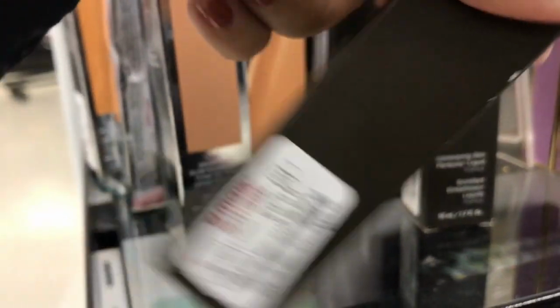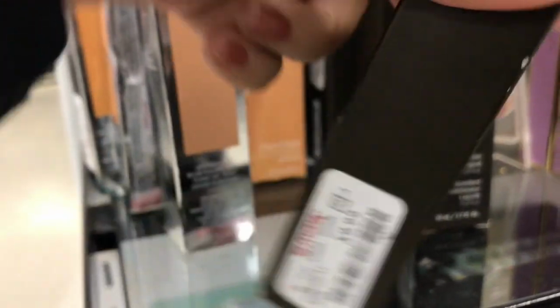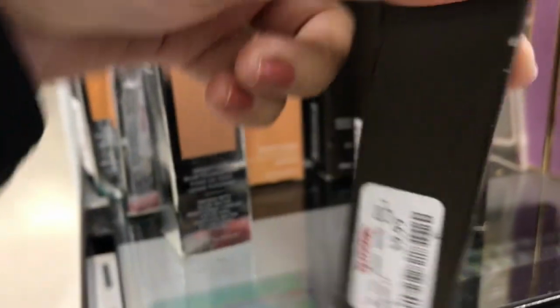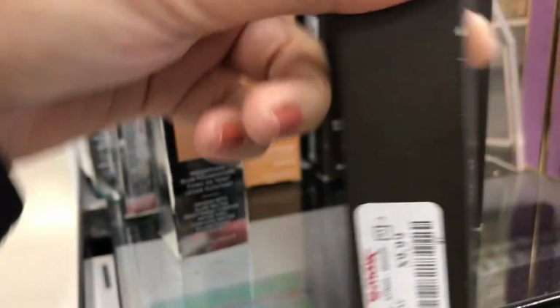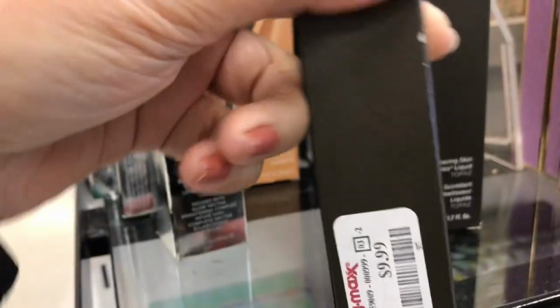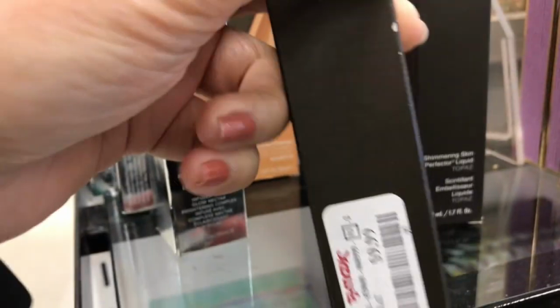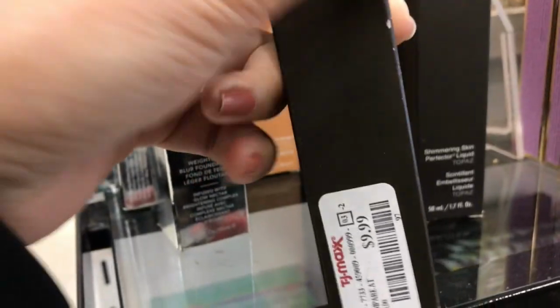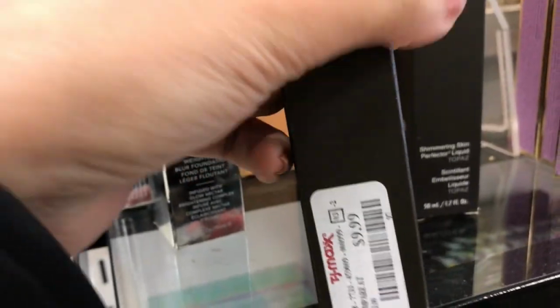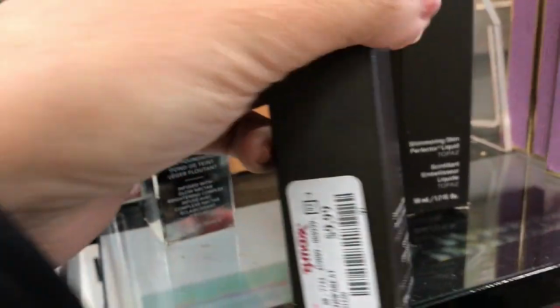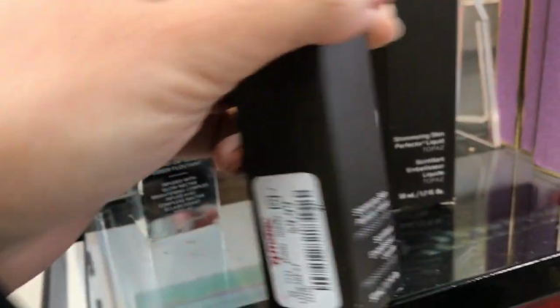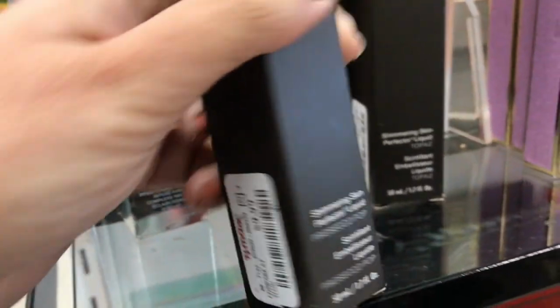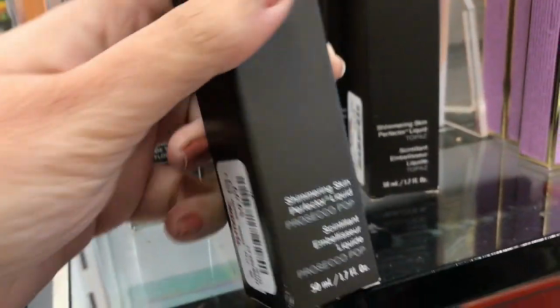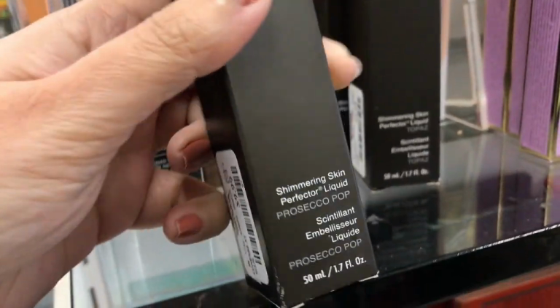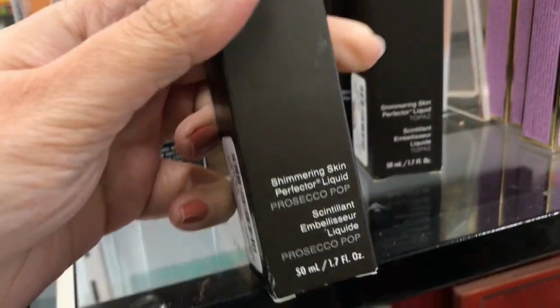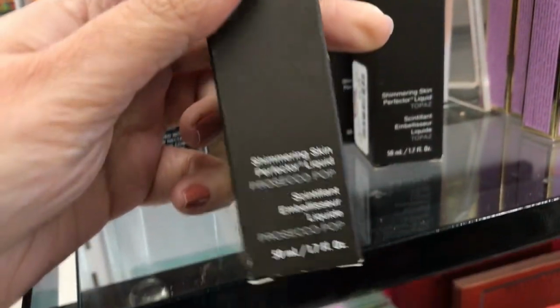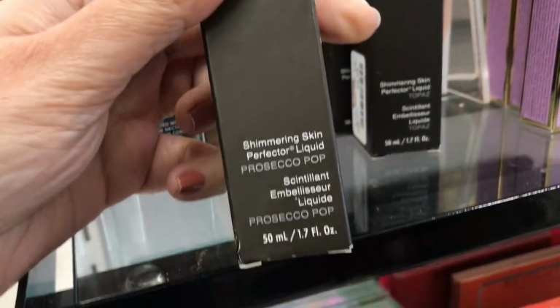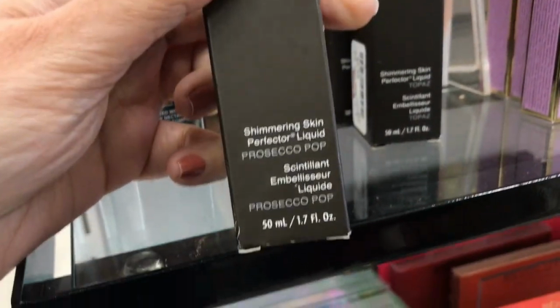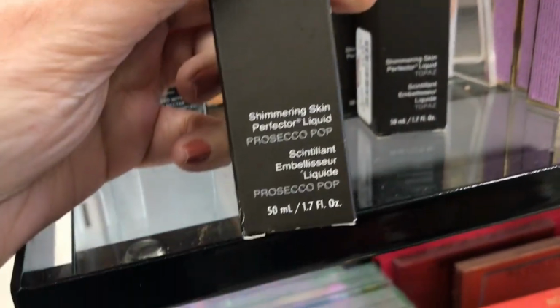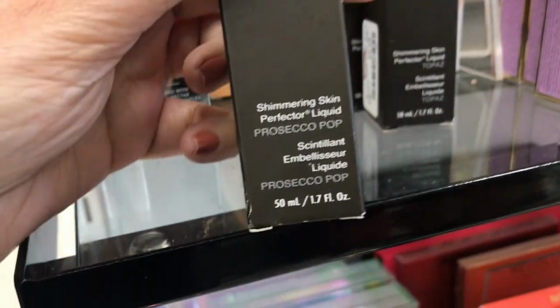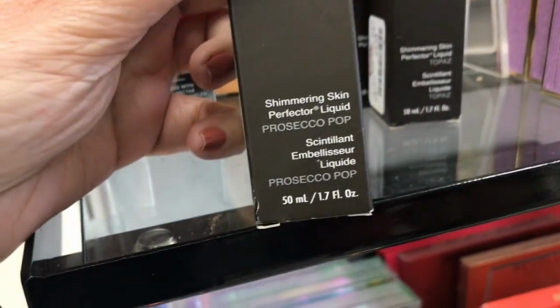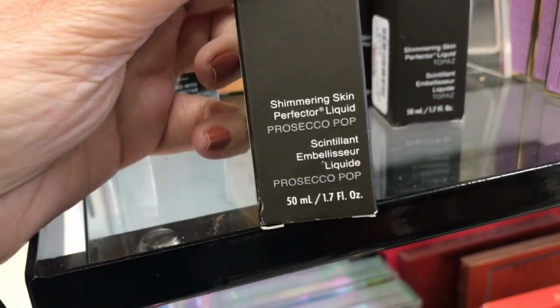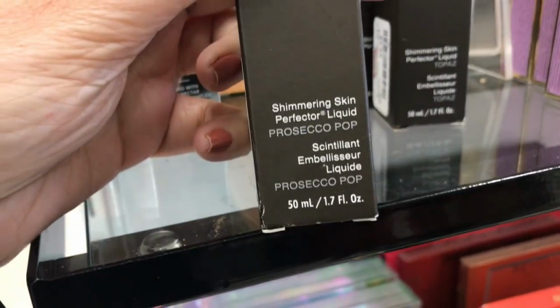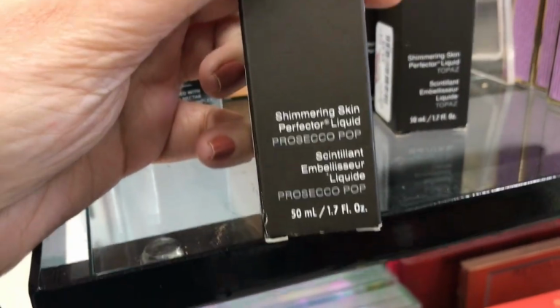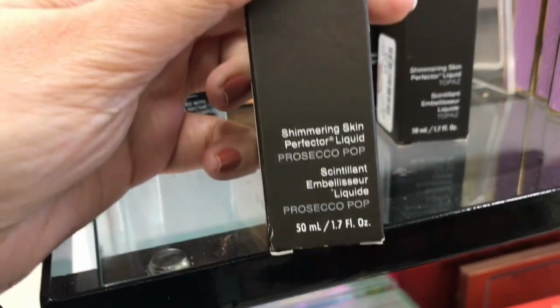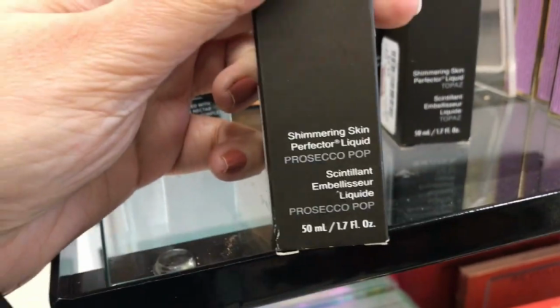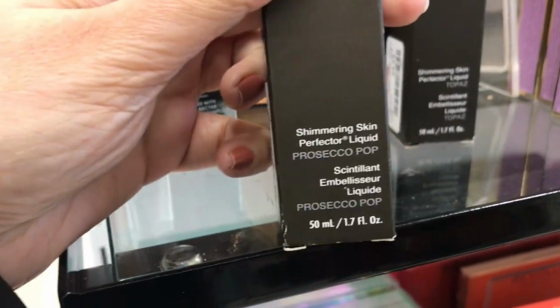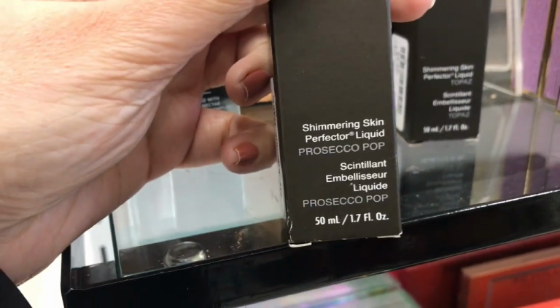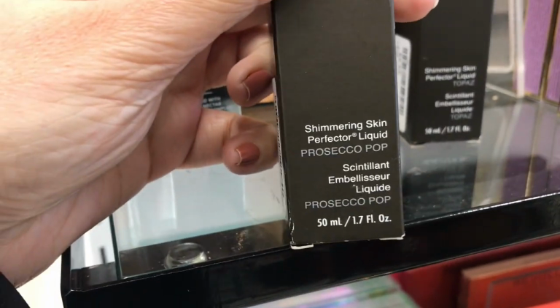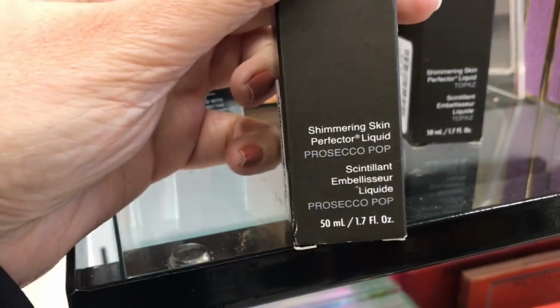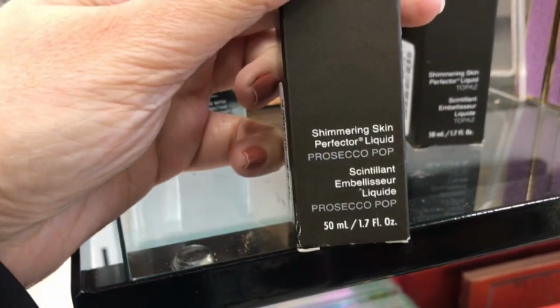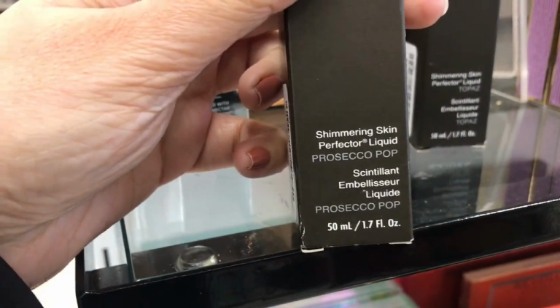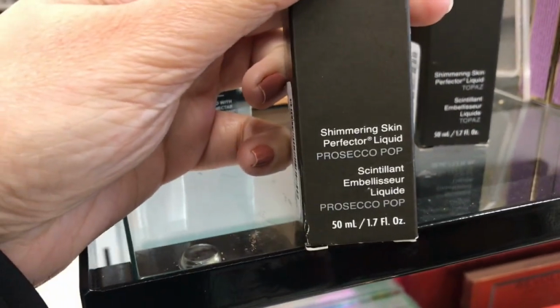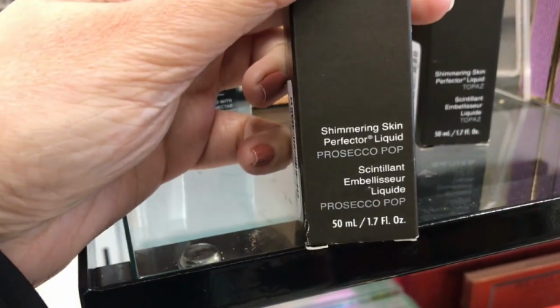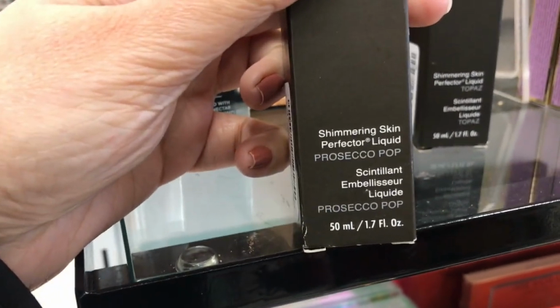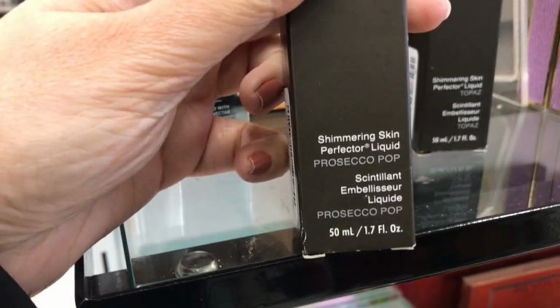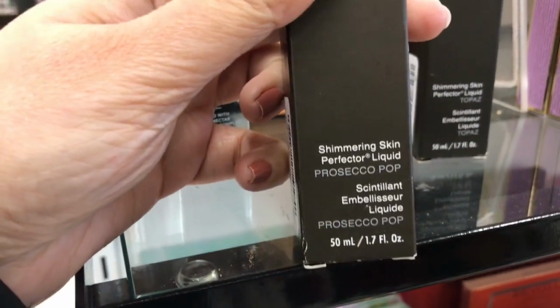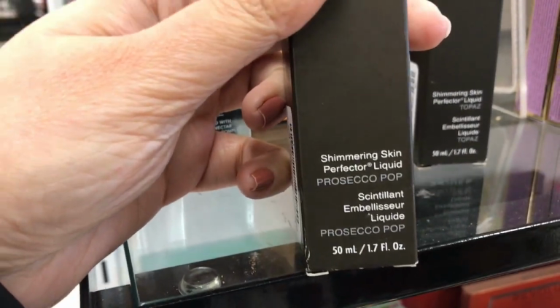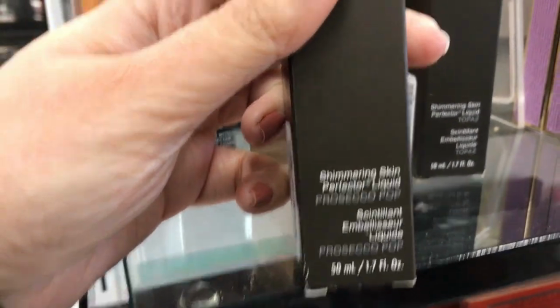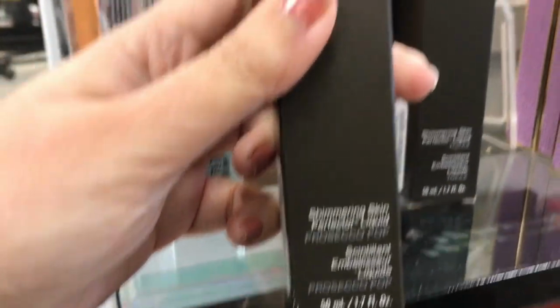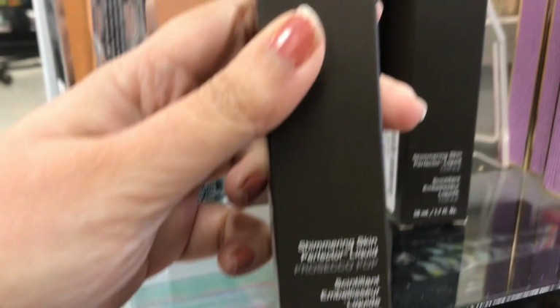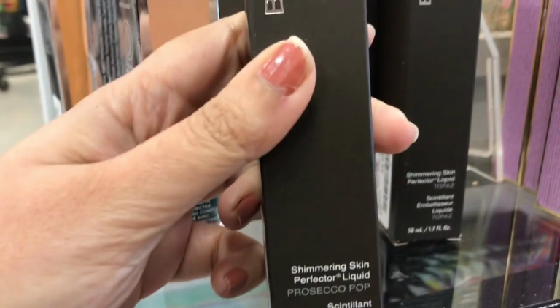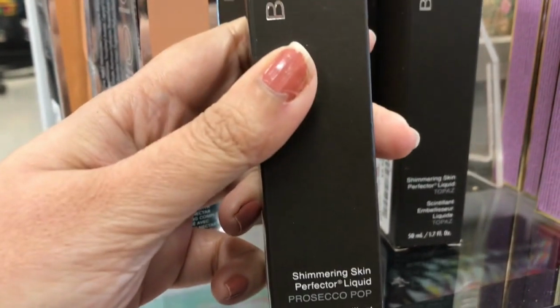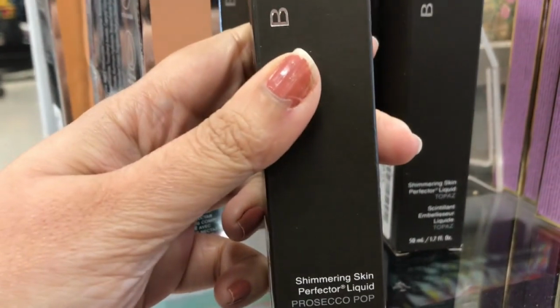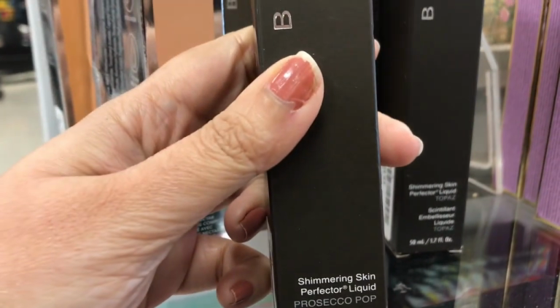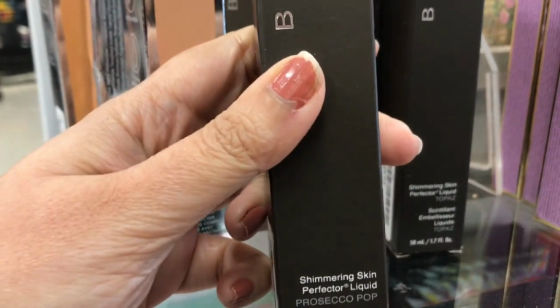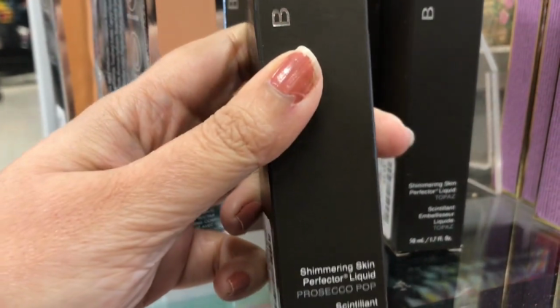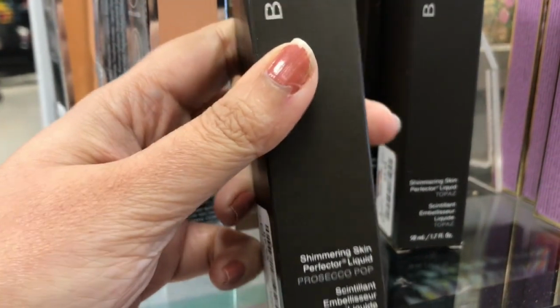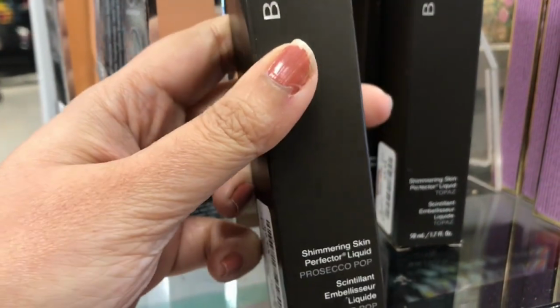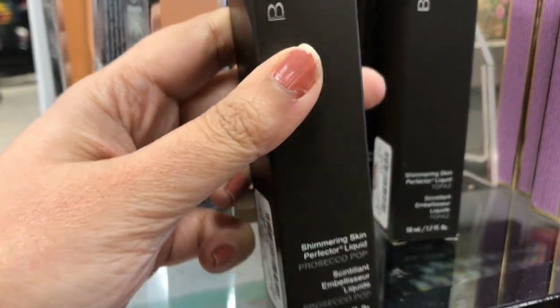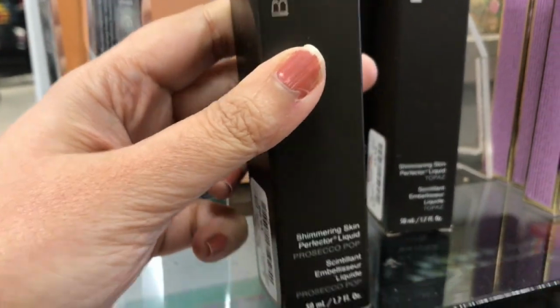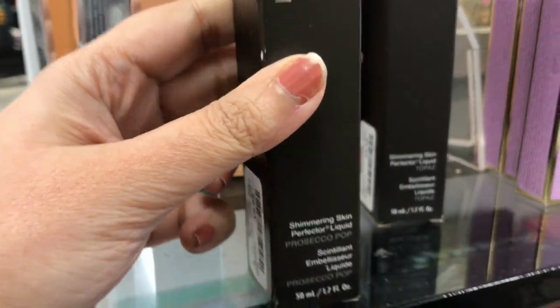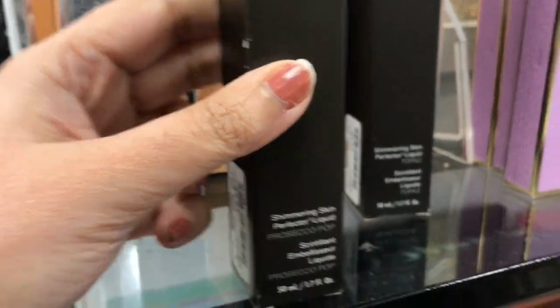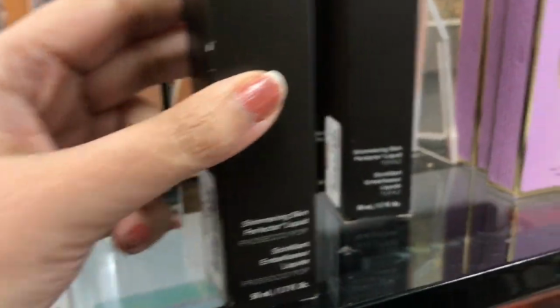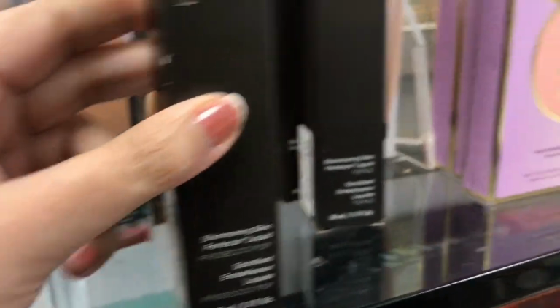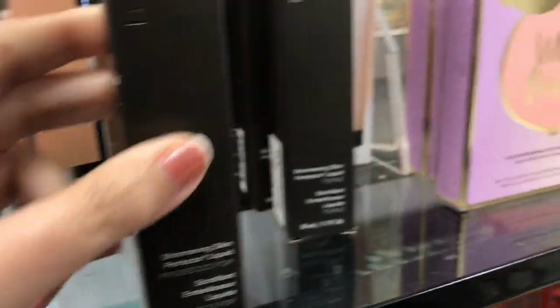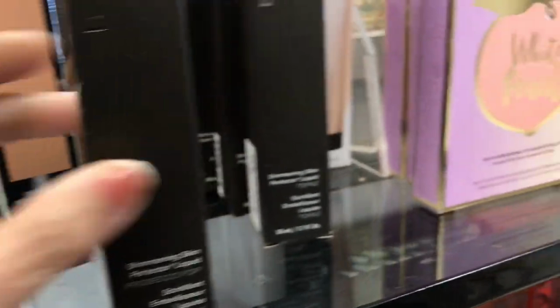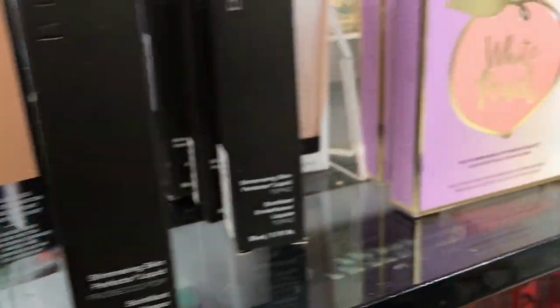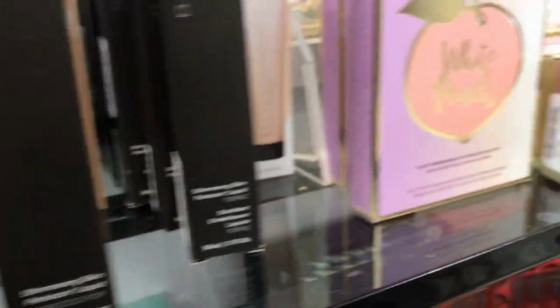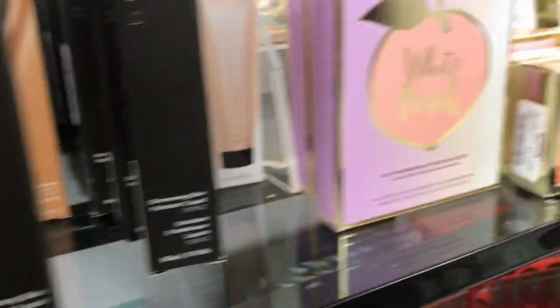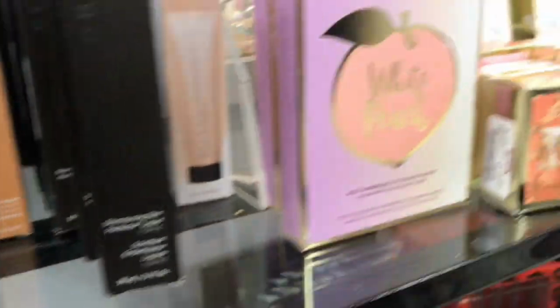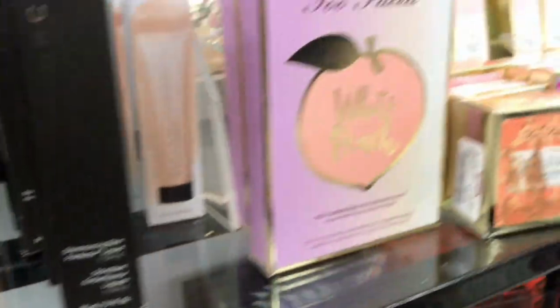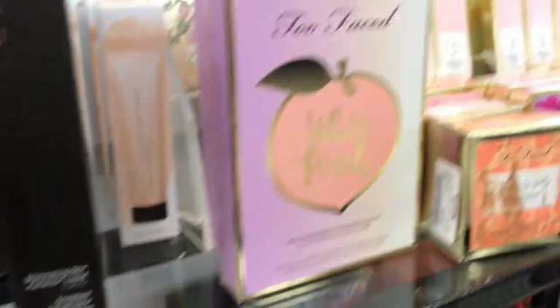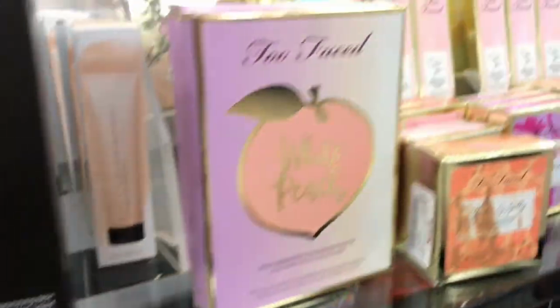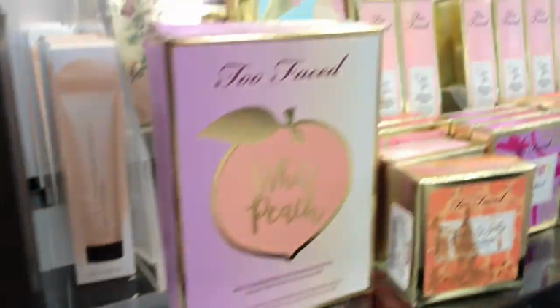$9.99 for Becca. Makes my skin look good. Not bad.